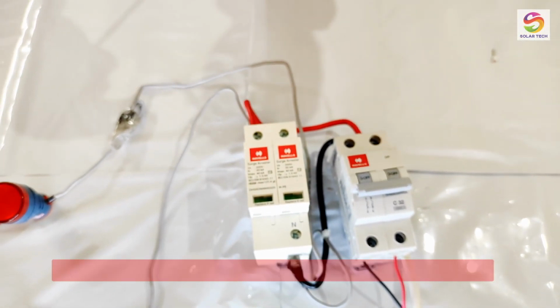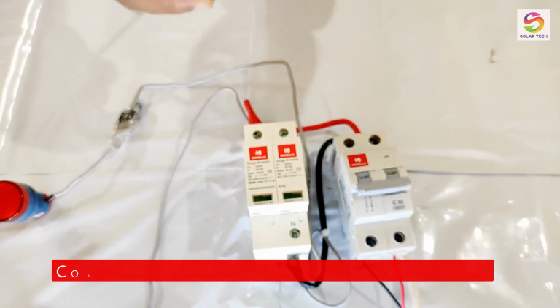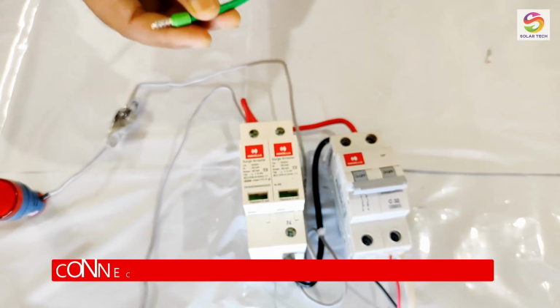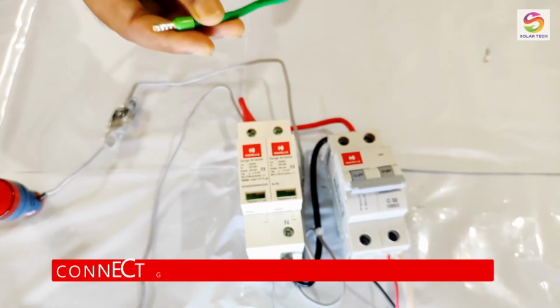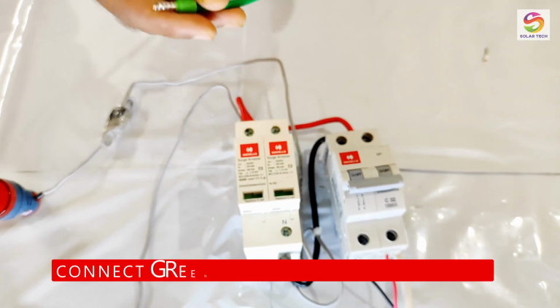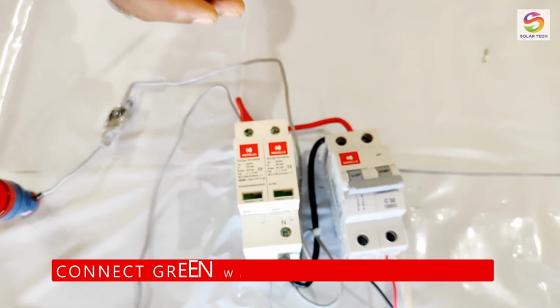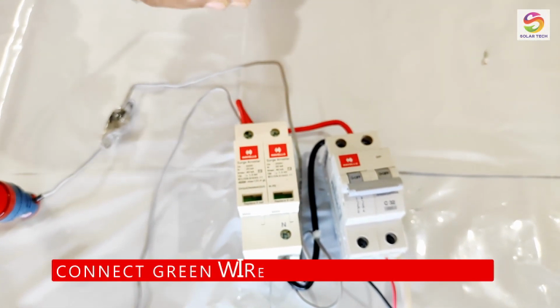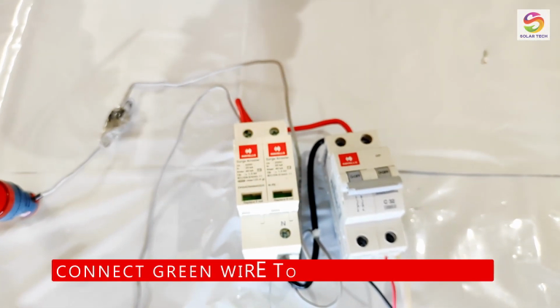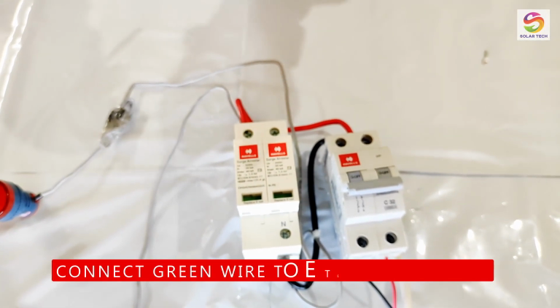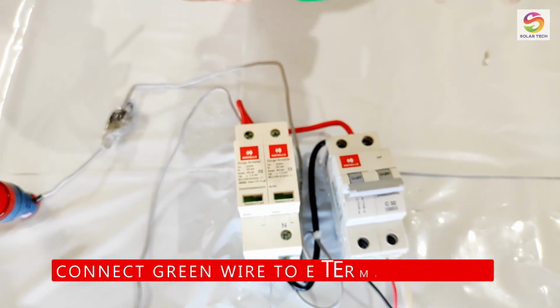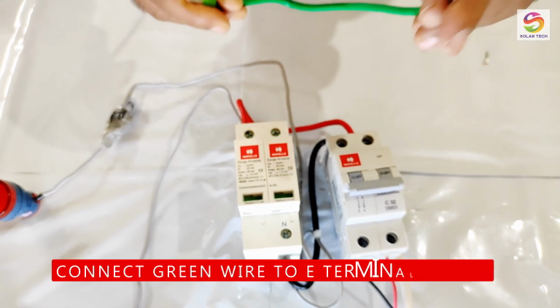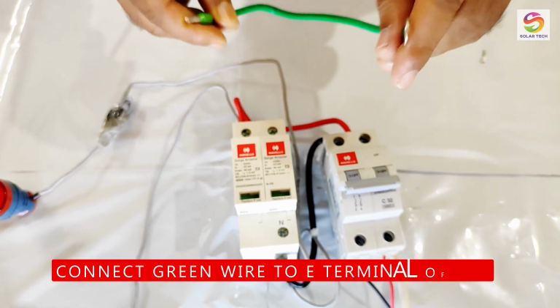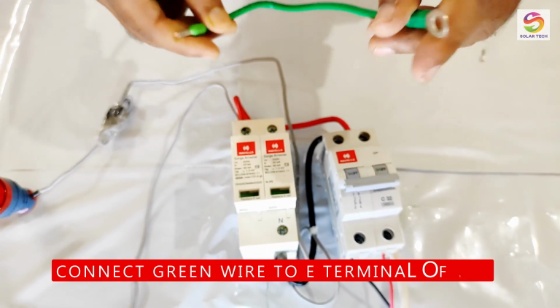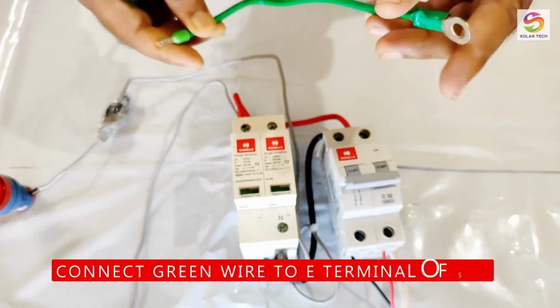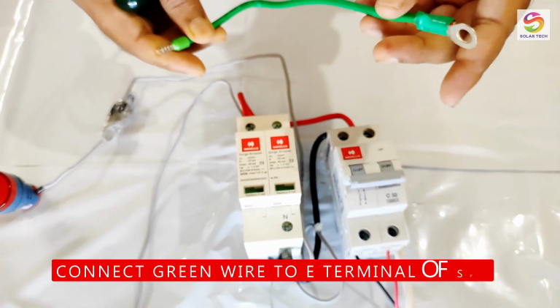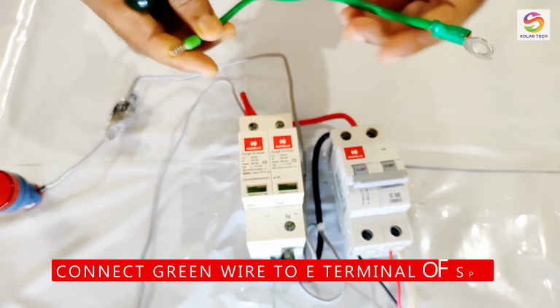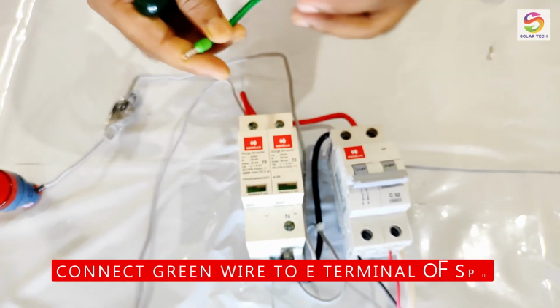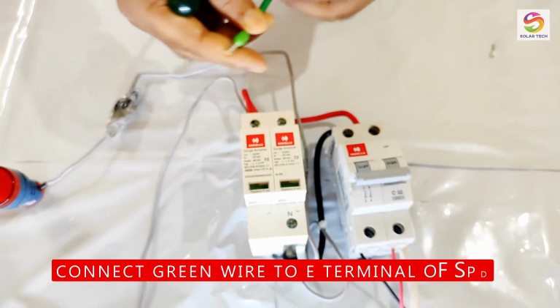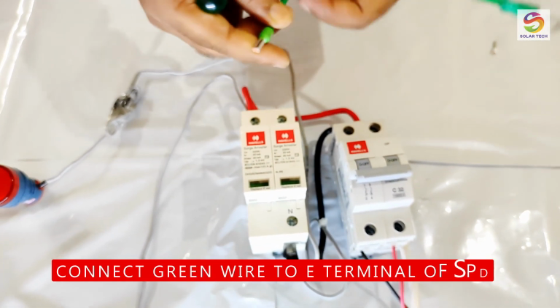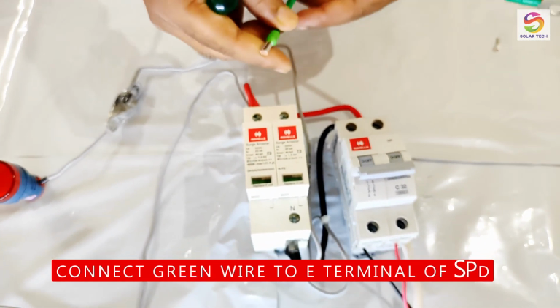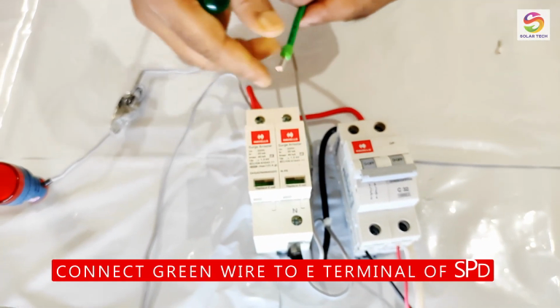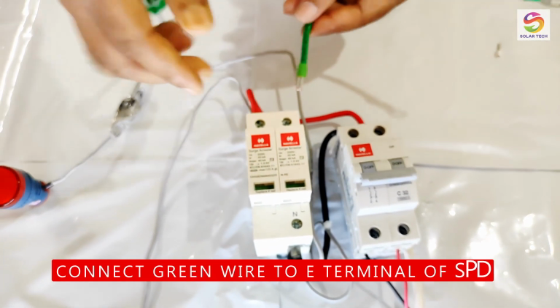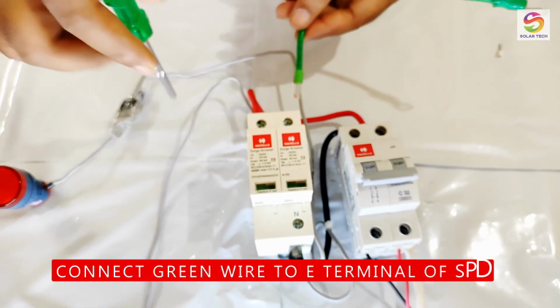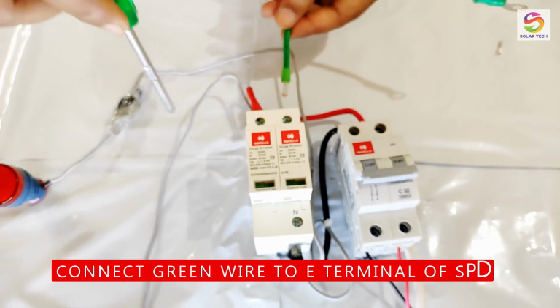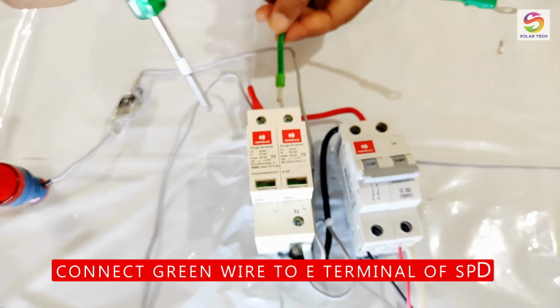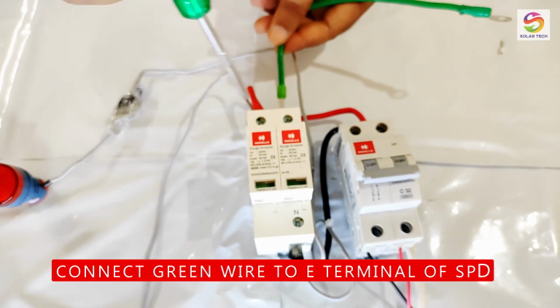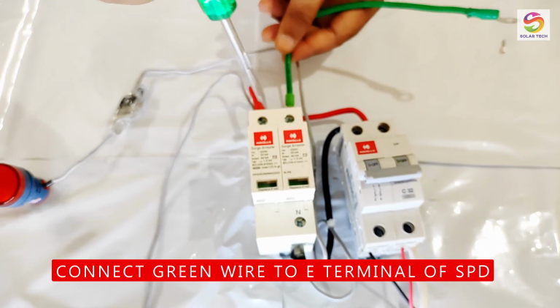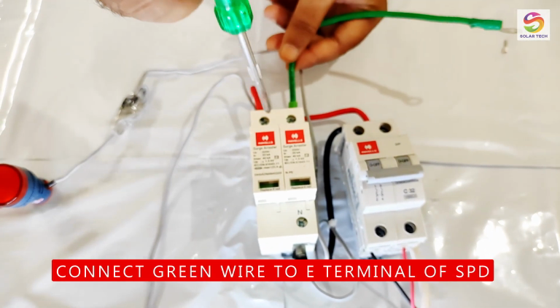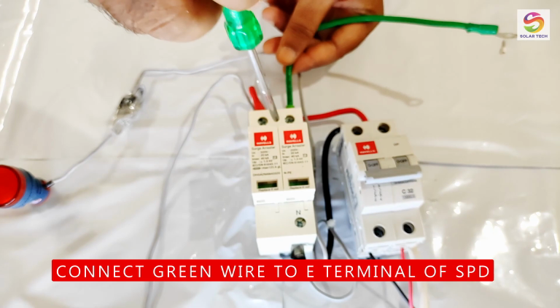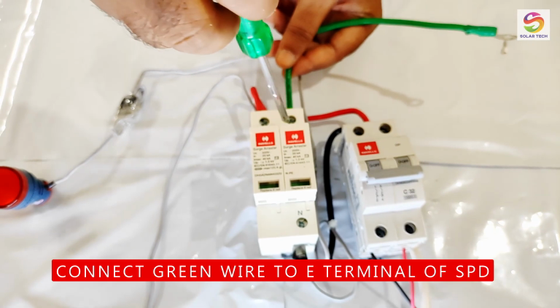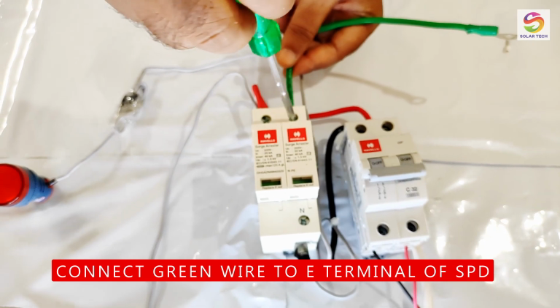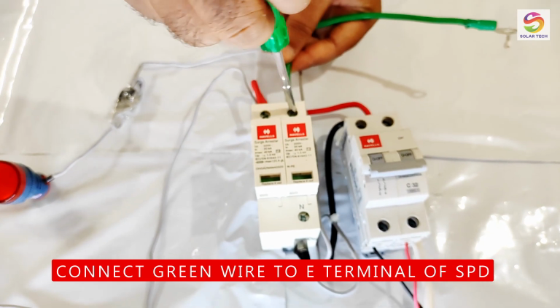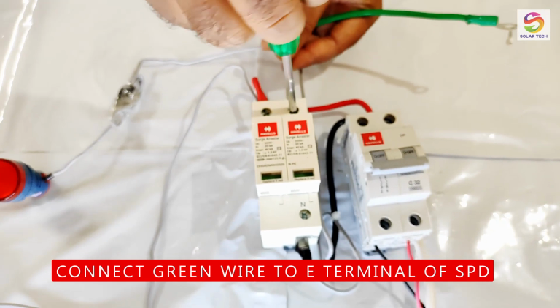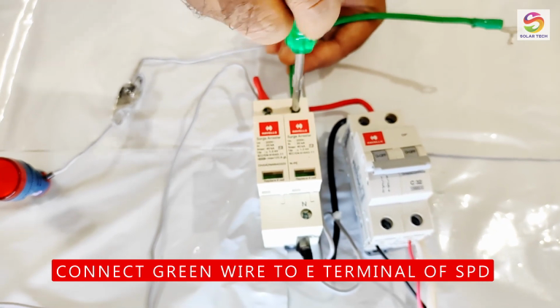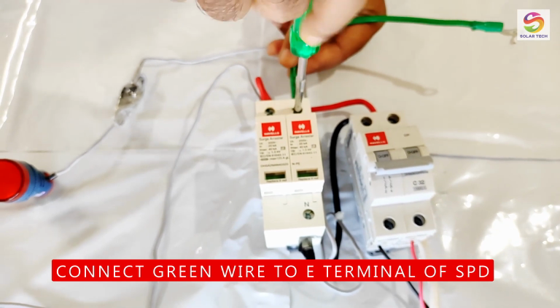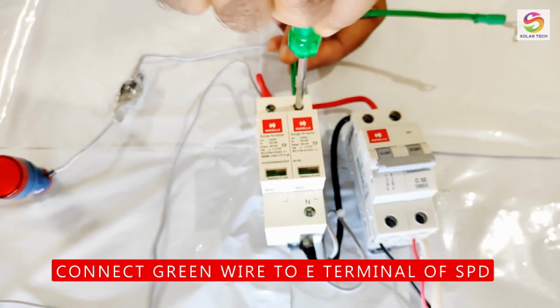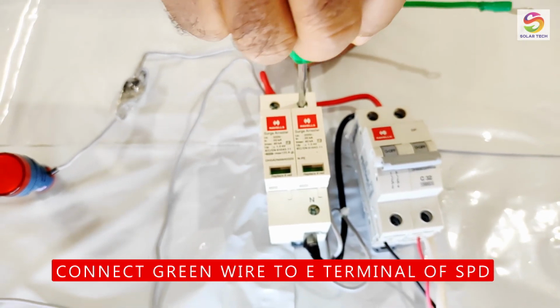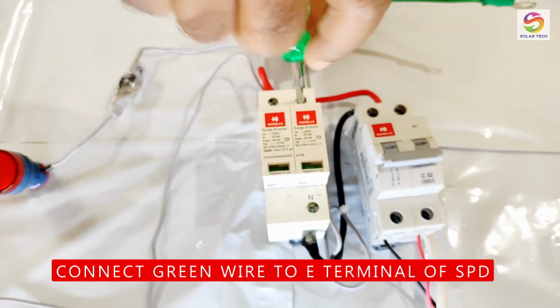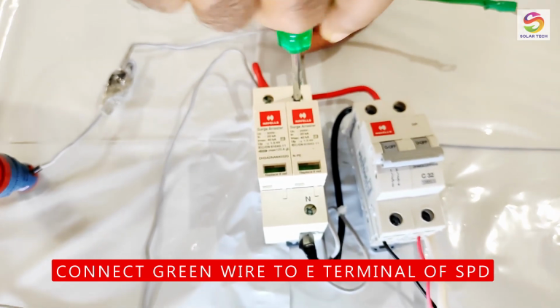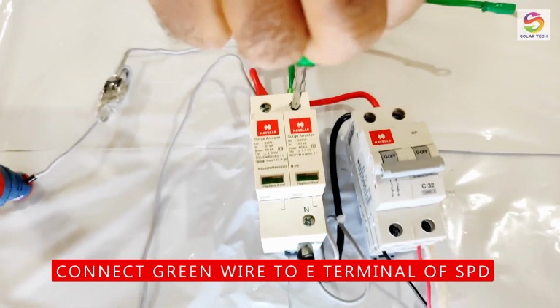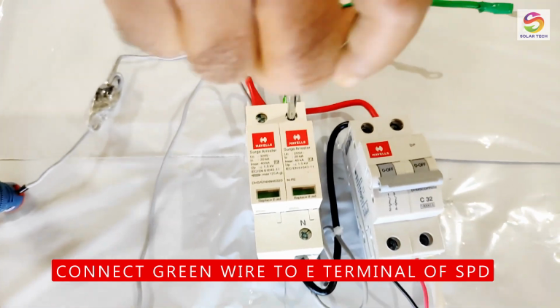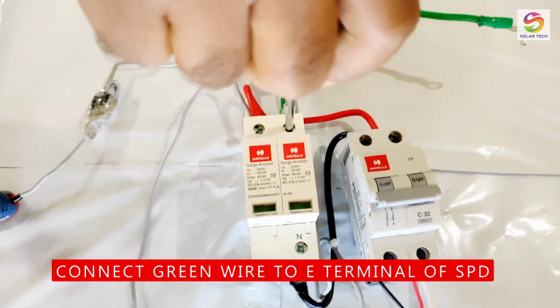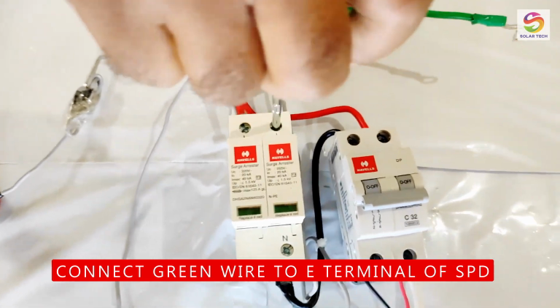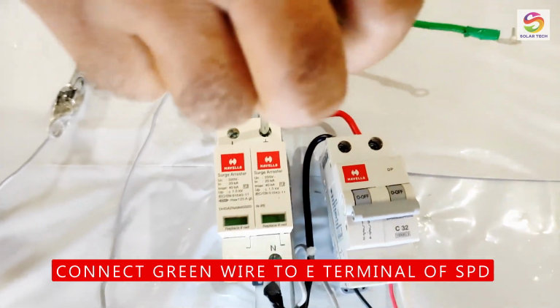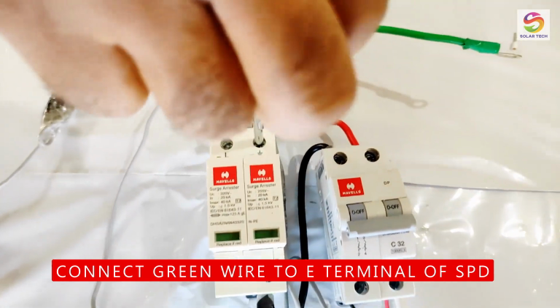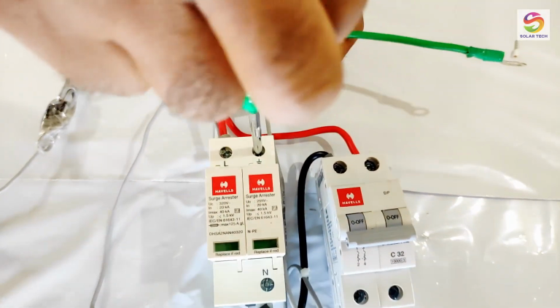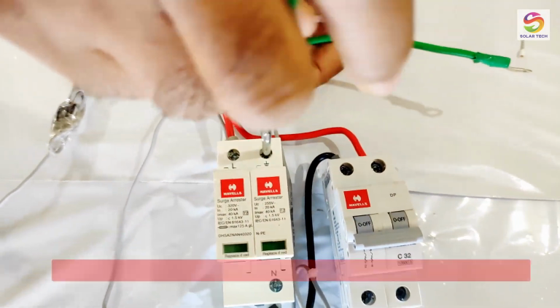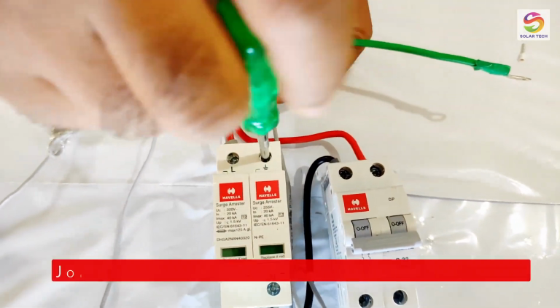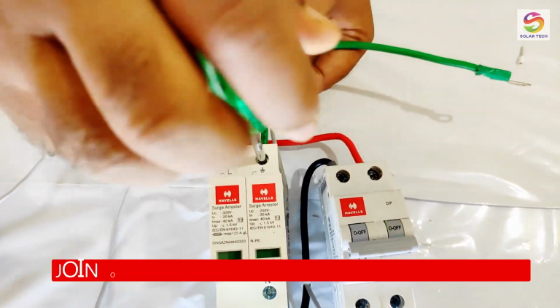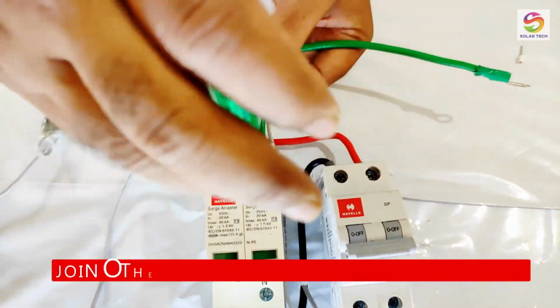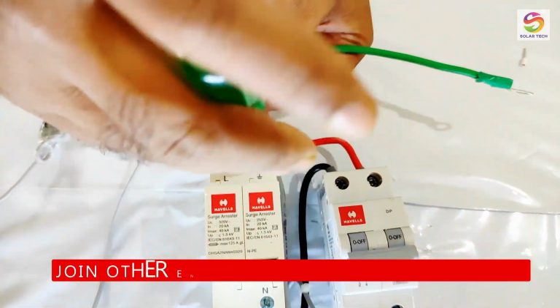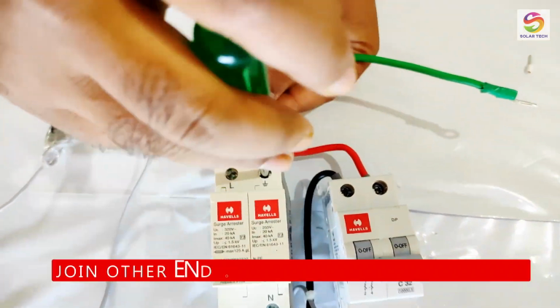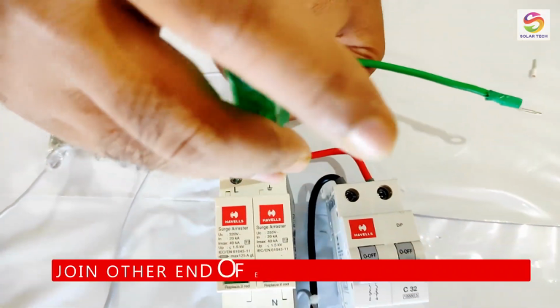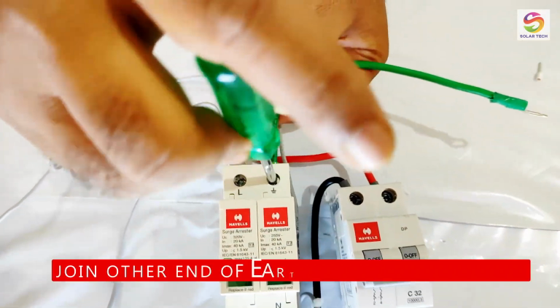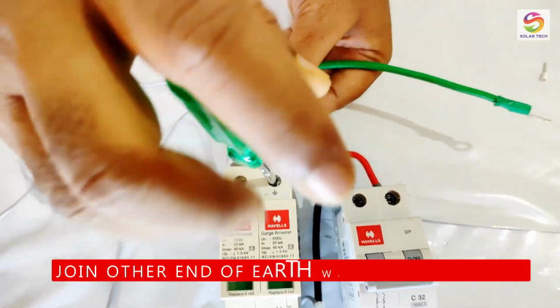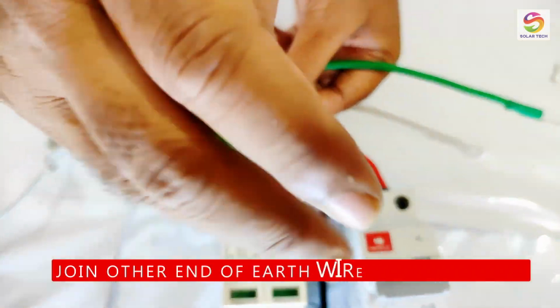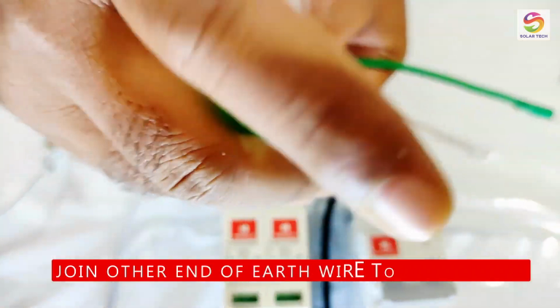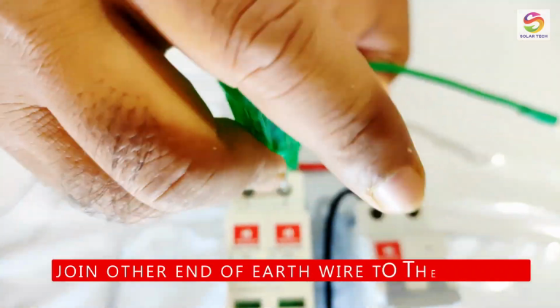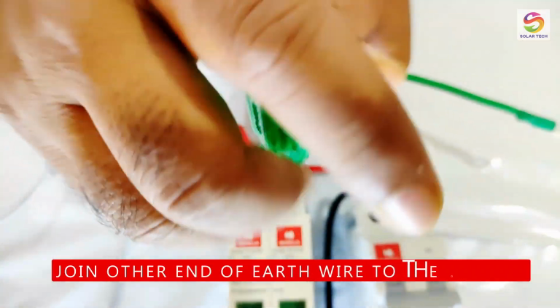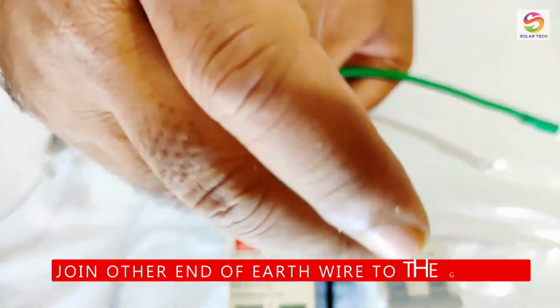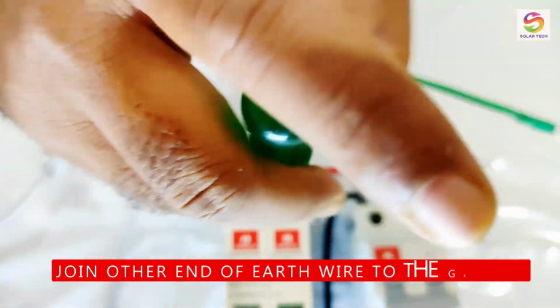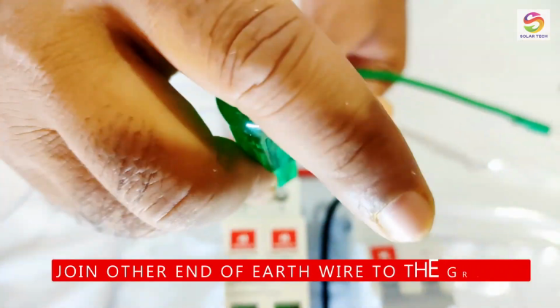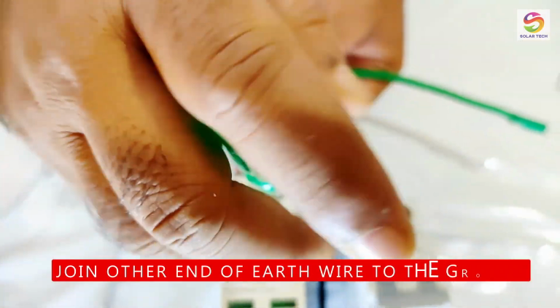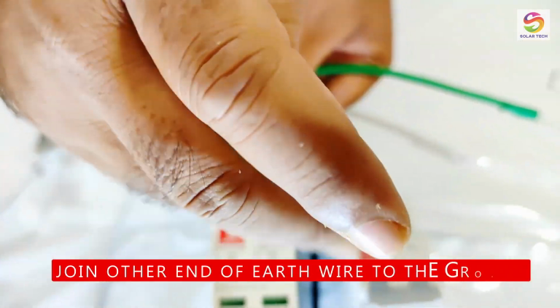Now connect one end of this green colored earth wire to the SPD's earth terminal and the other end to the ground terminal in your house.